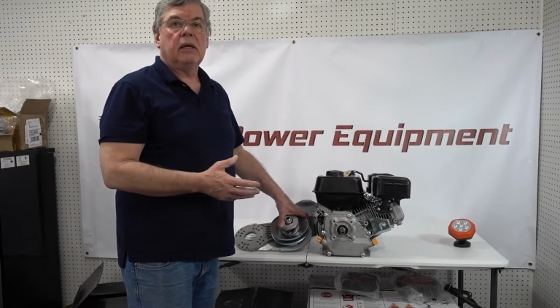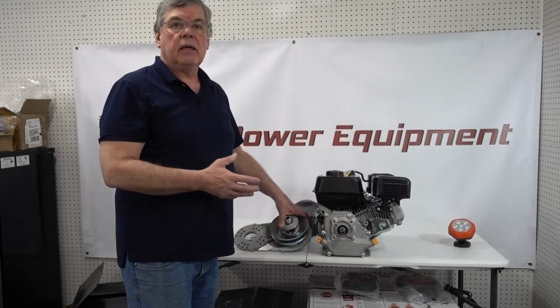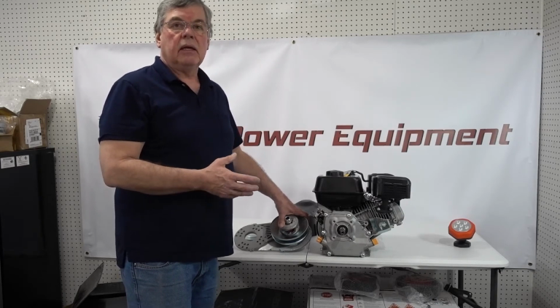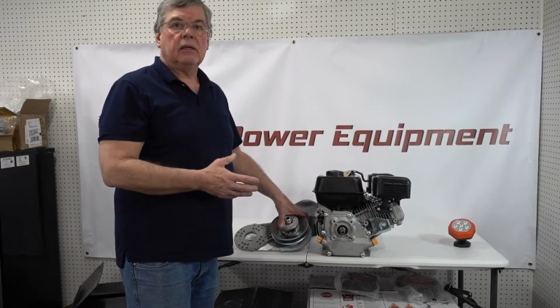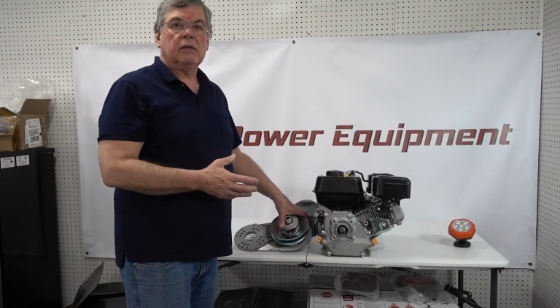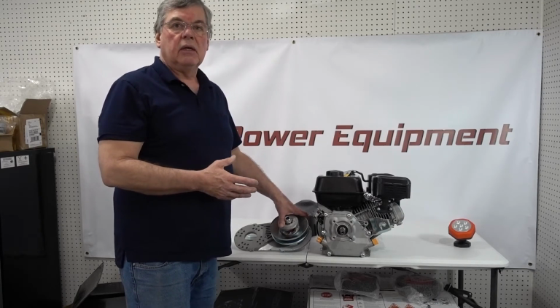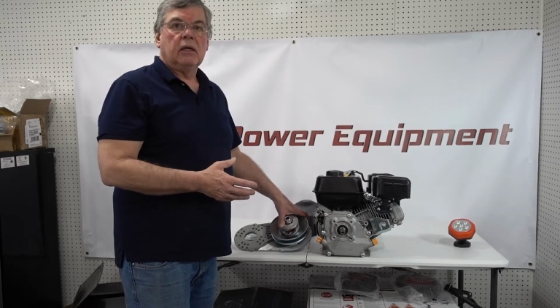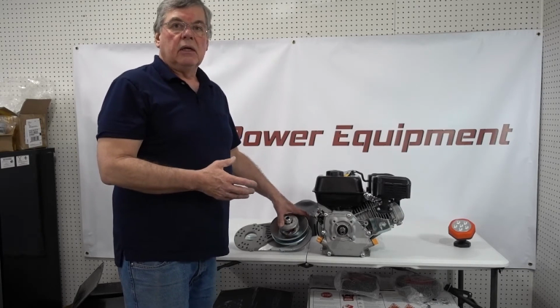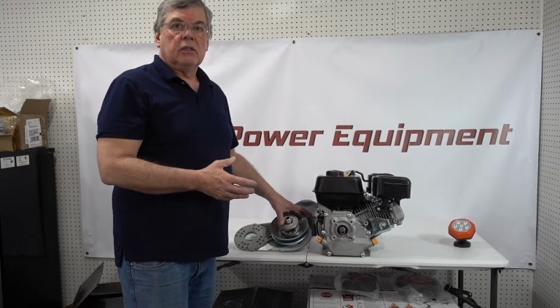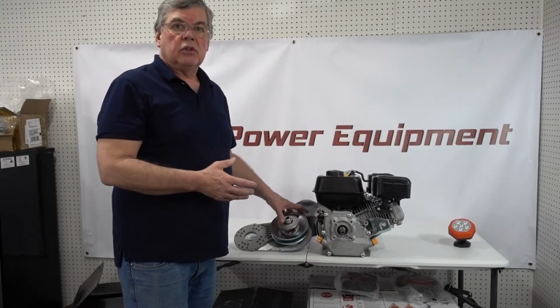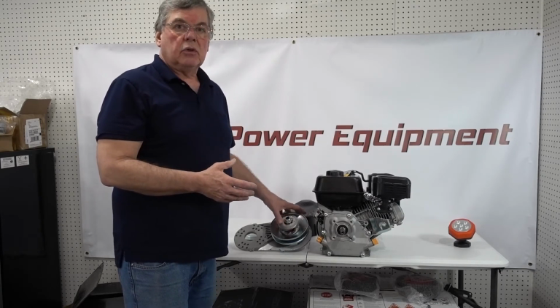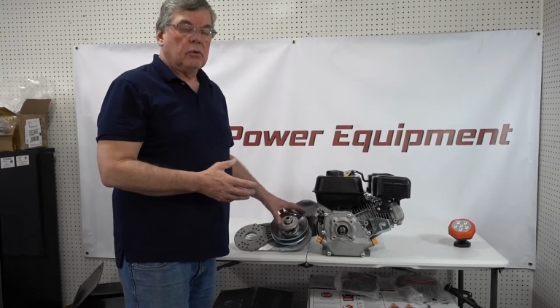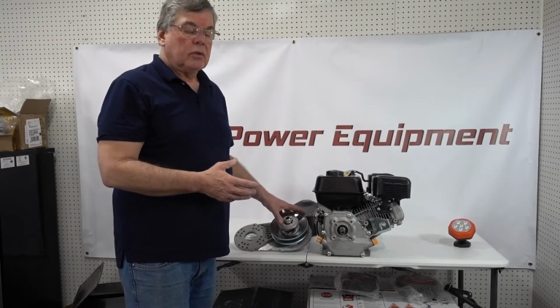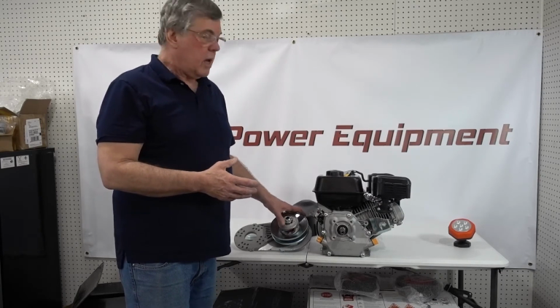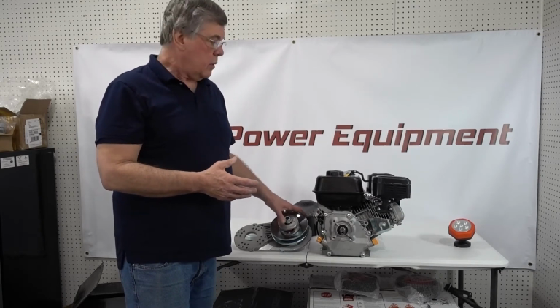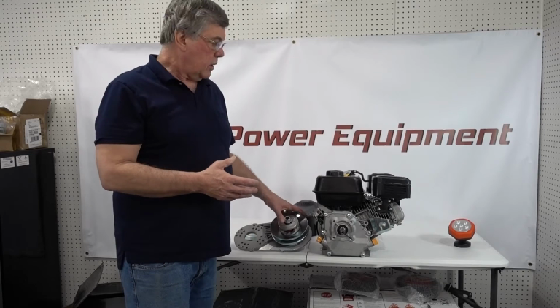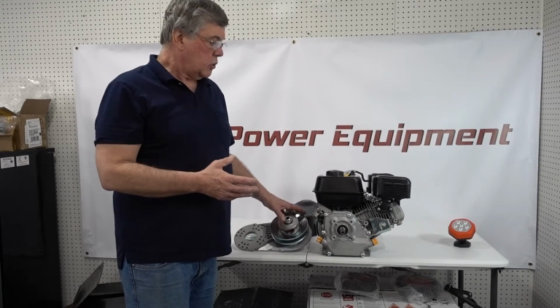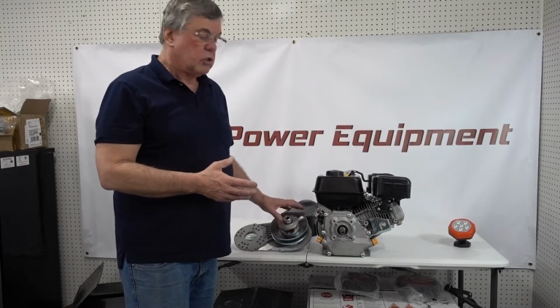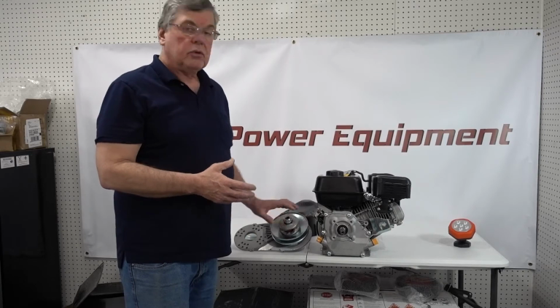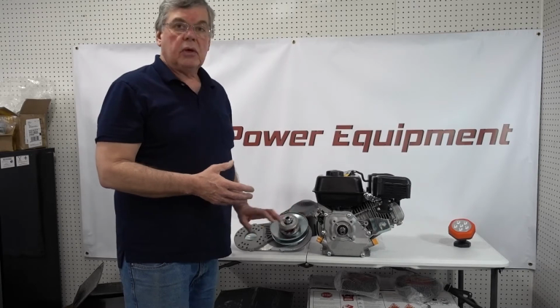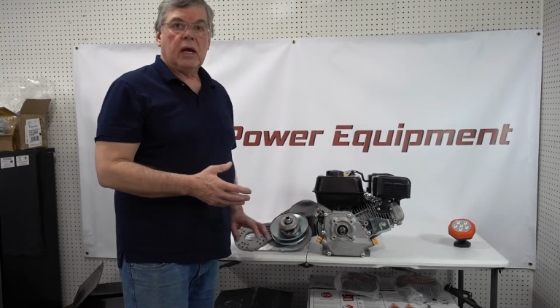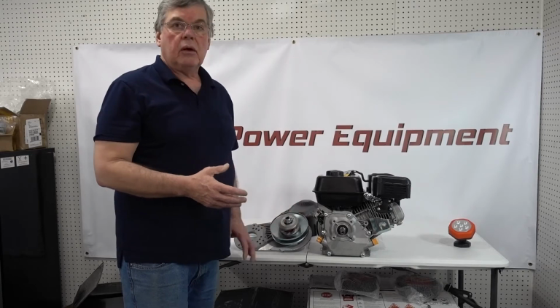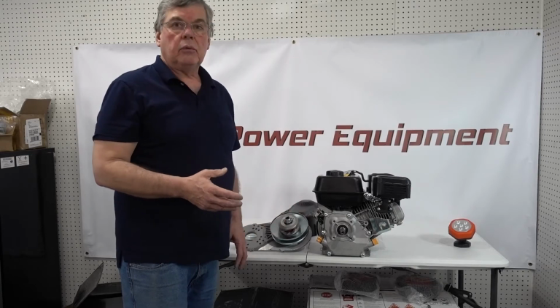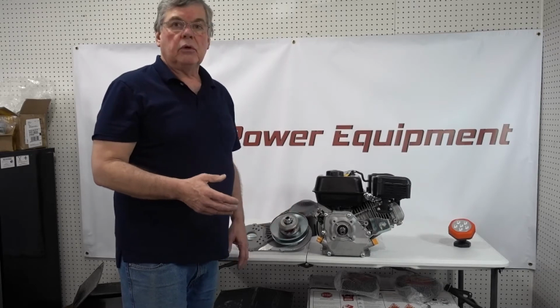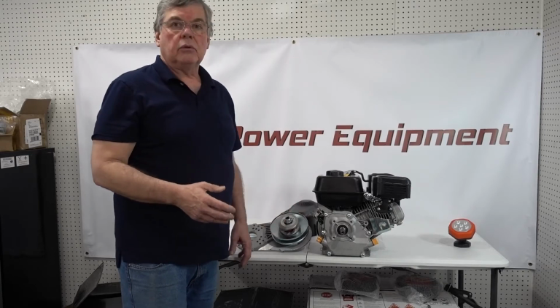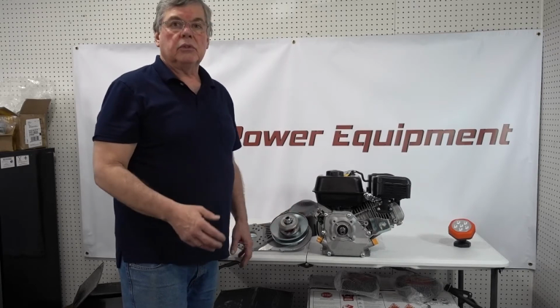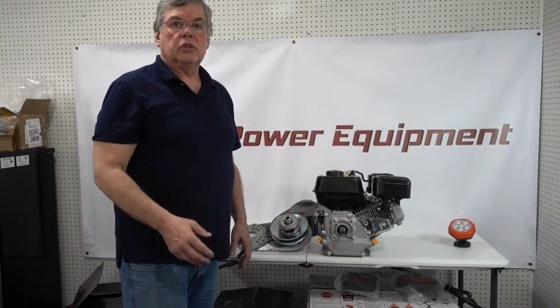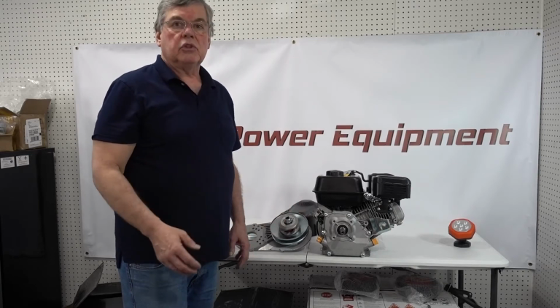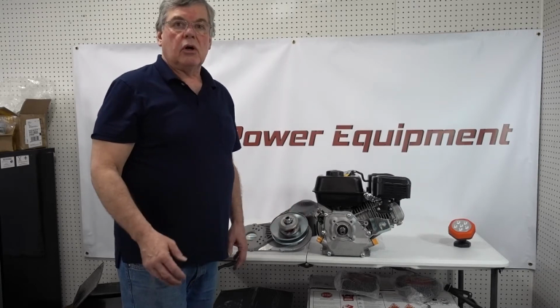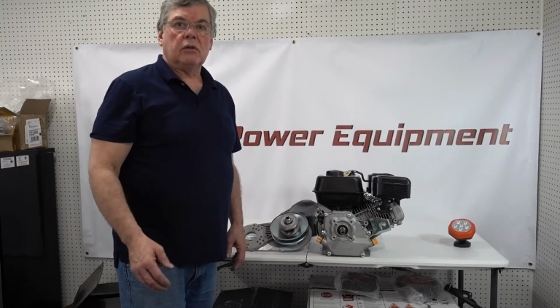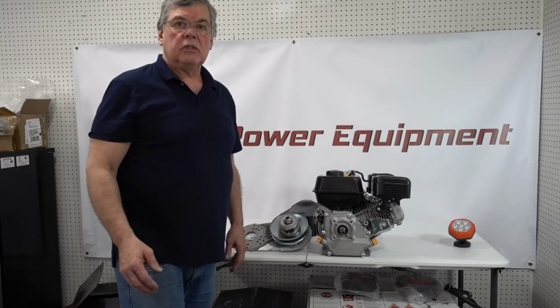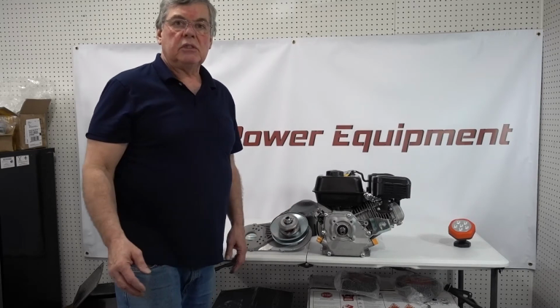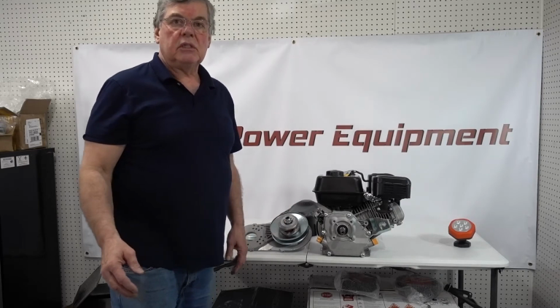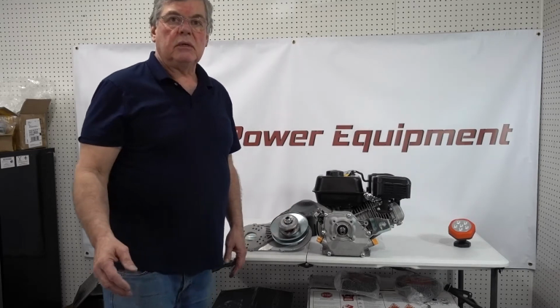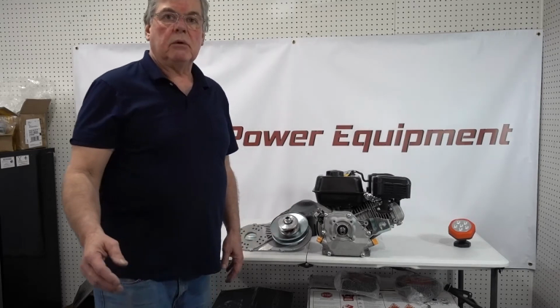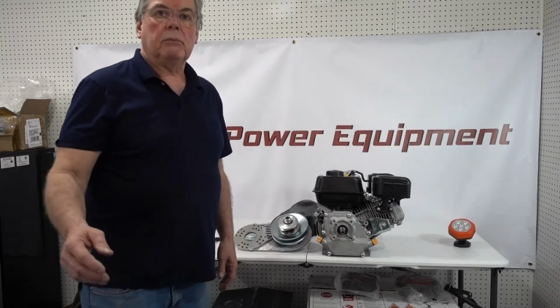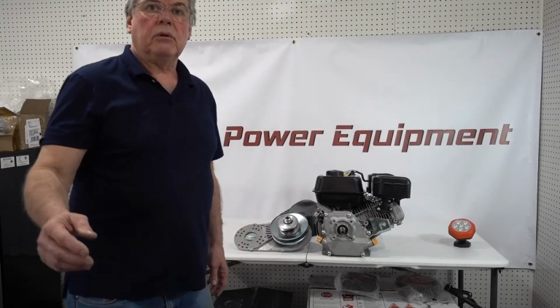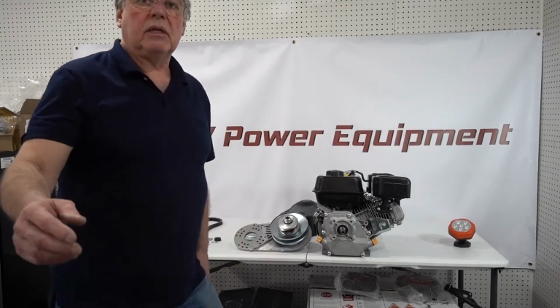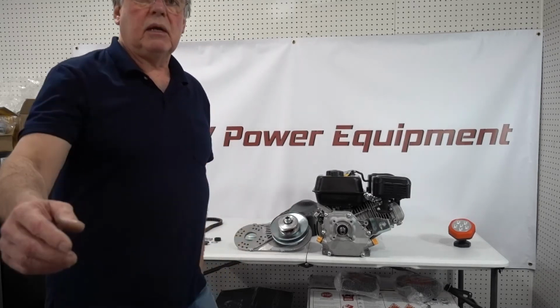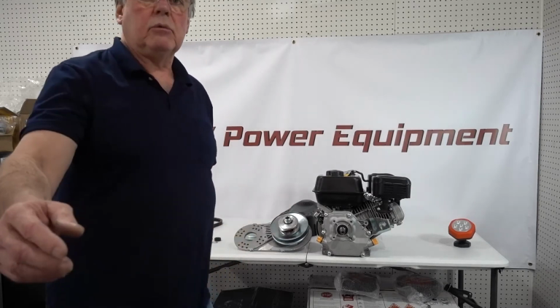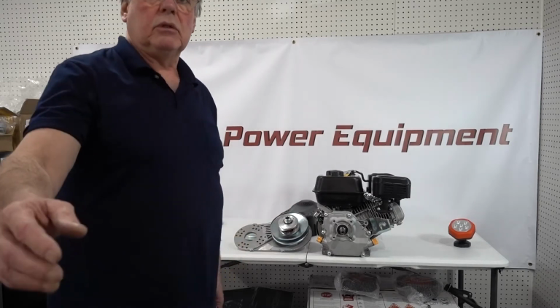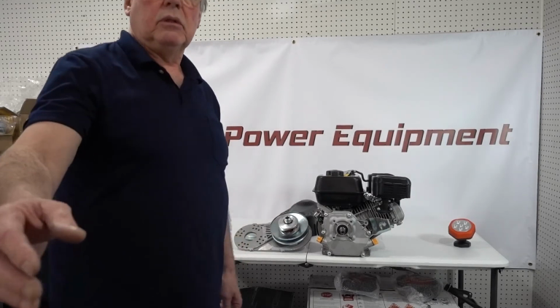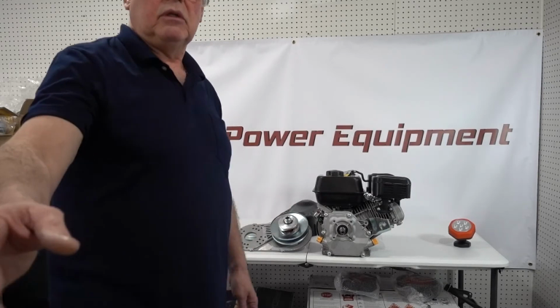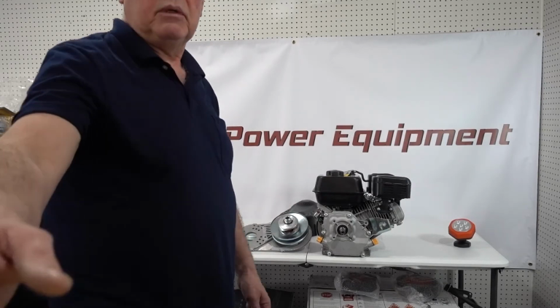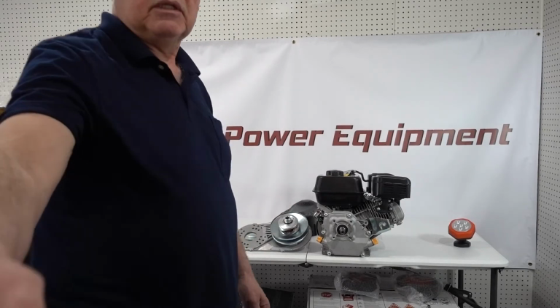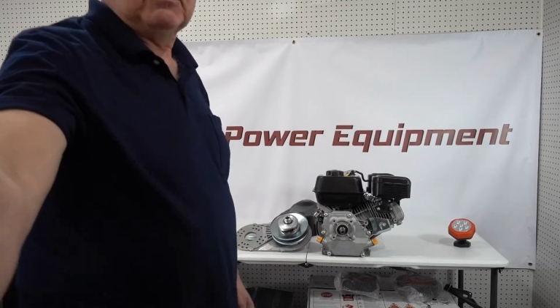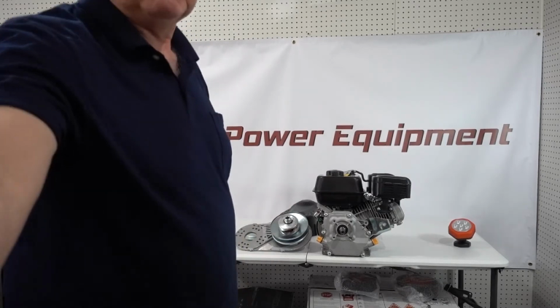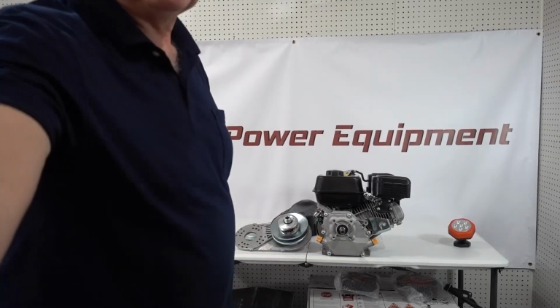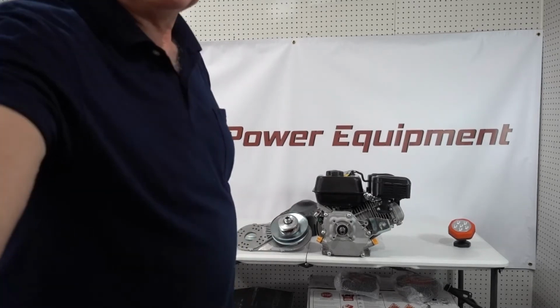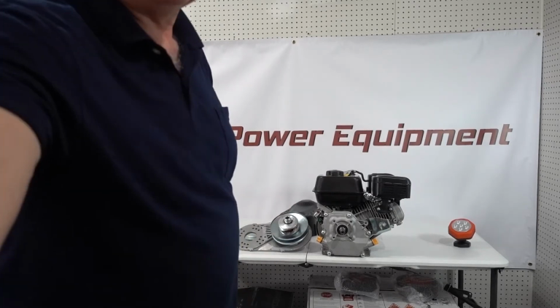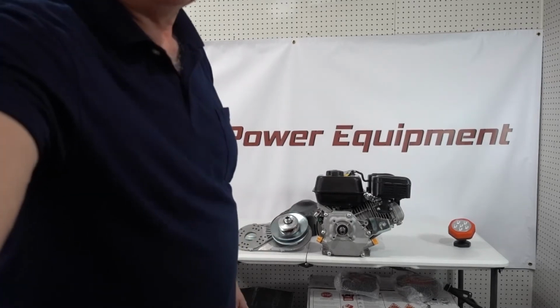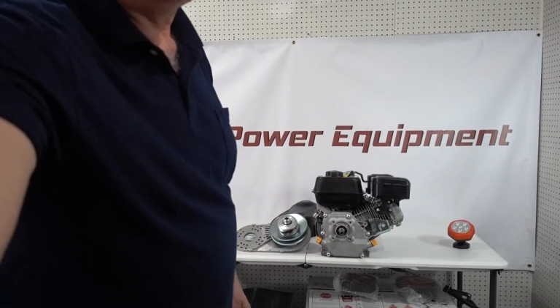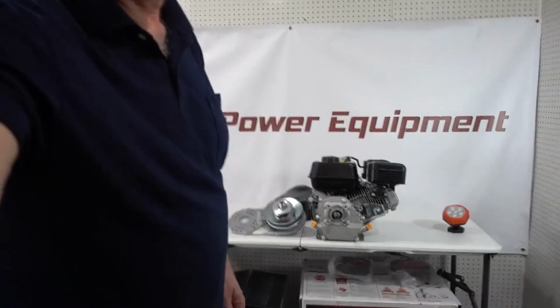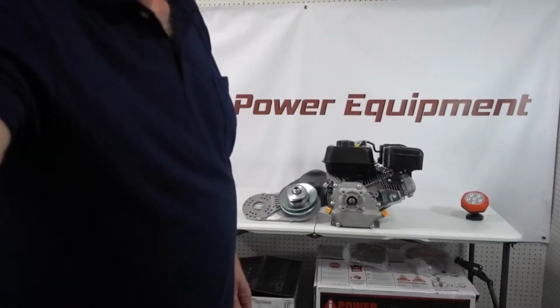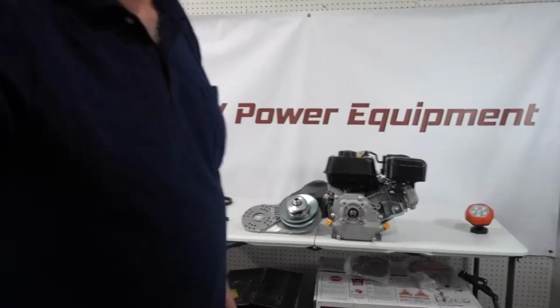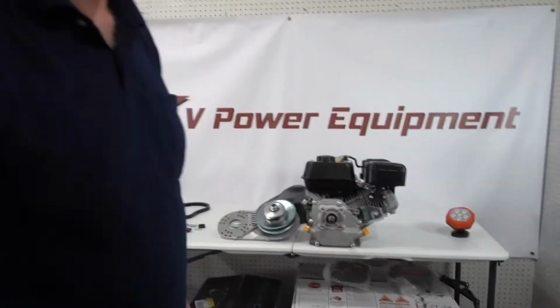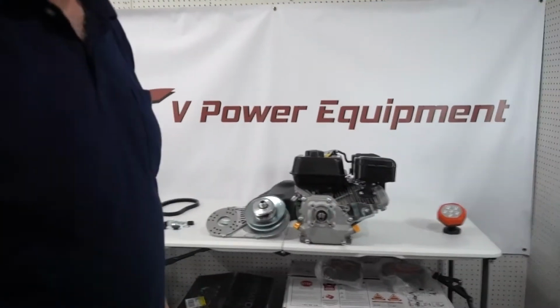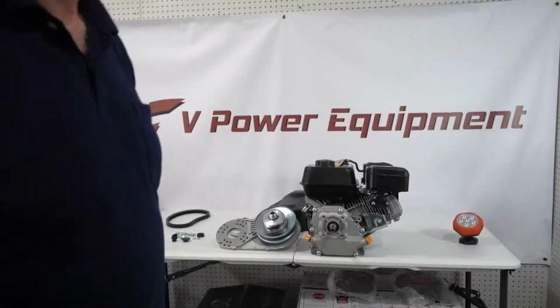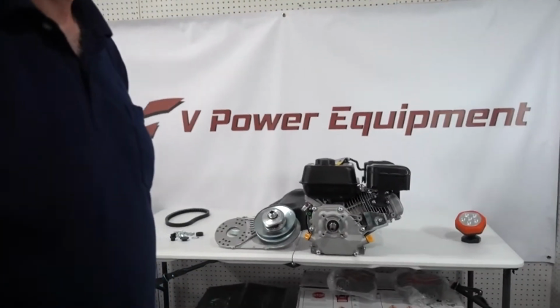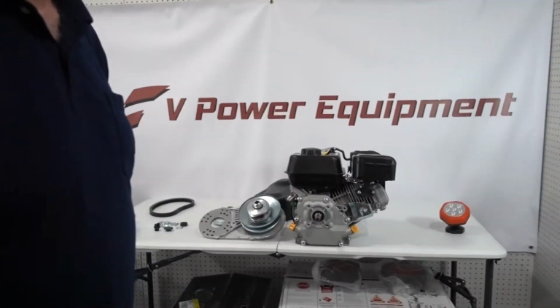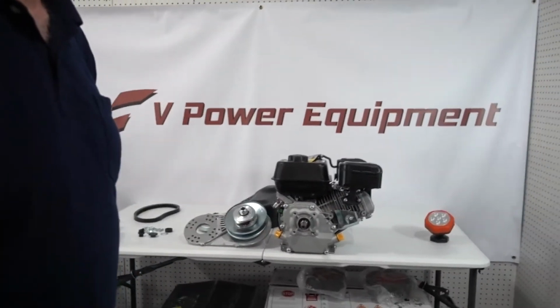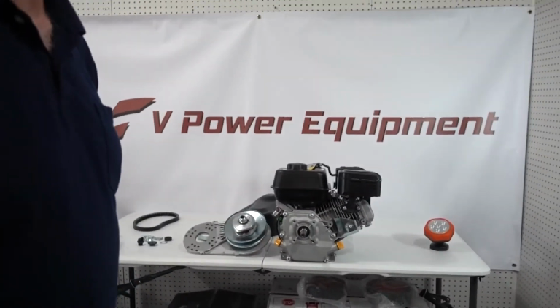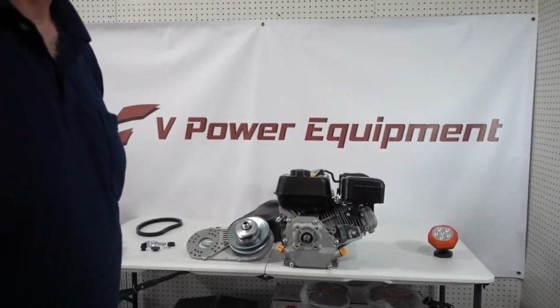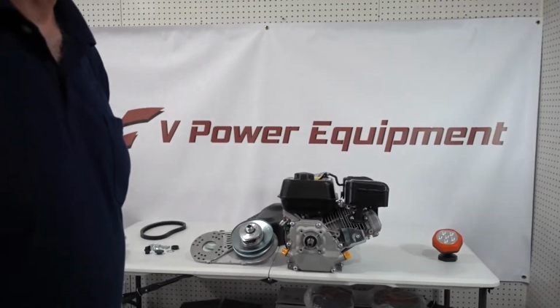Now I'll show you how we're going to install this. I'm going to pull the camera a little bit closer to help you see it better.